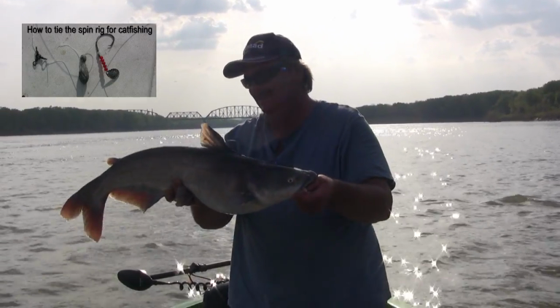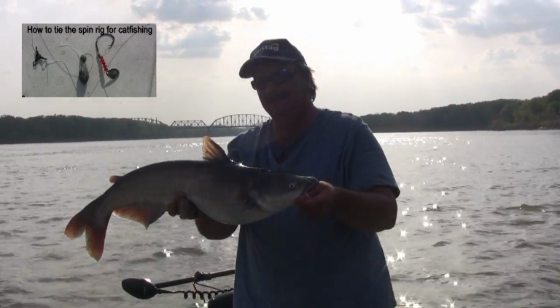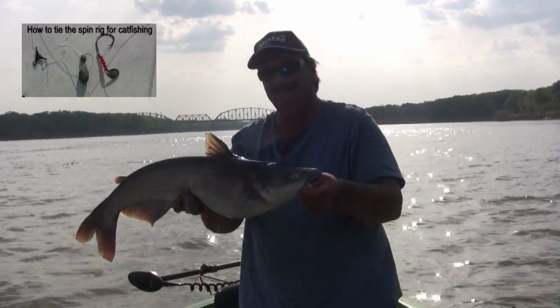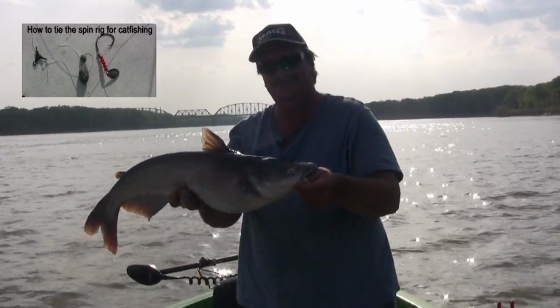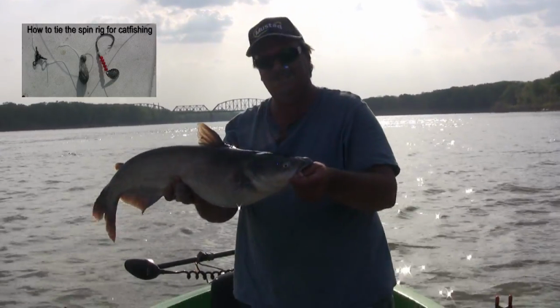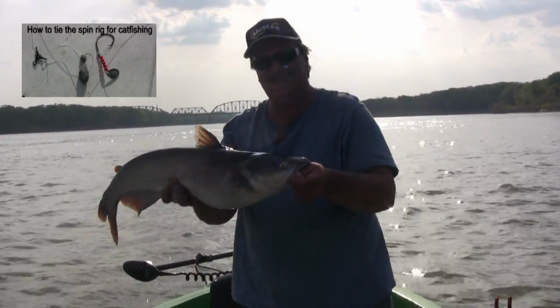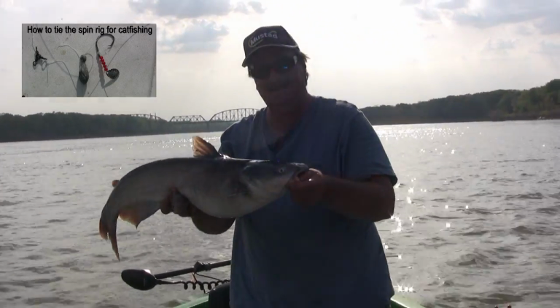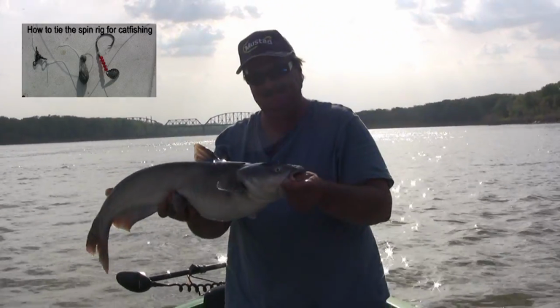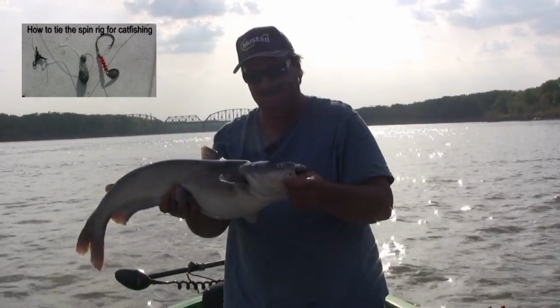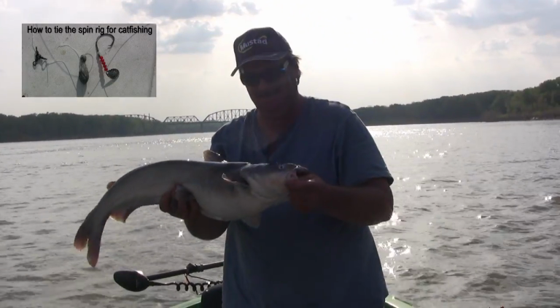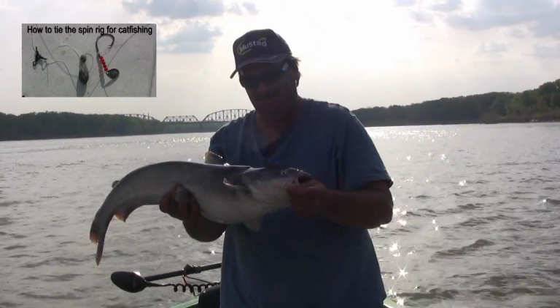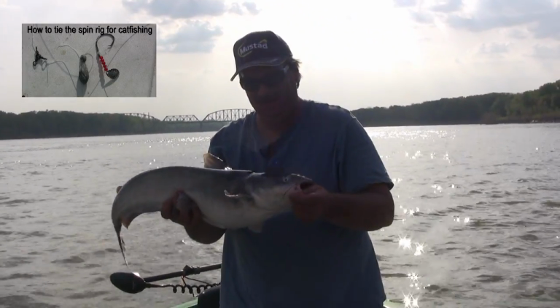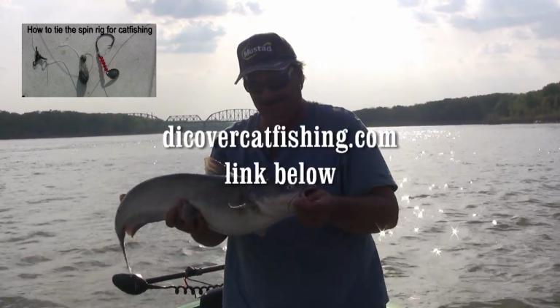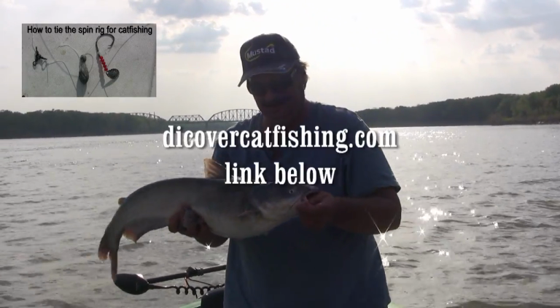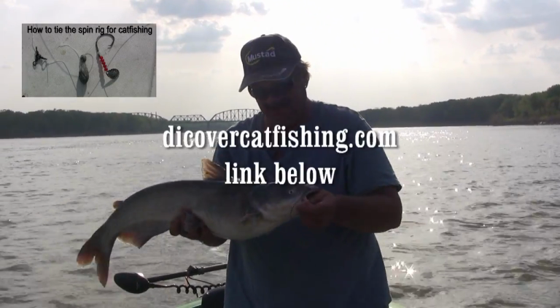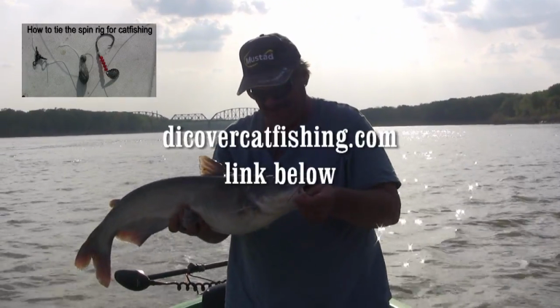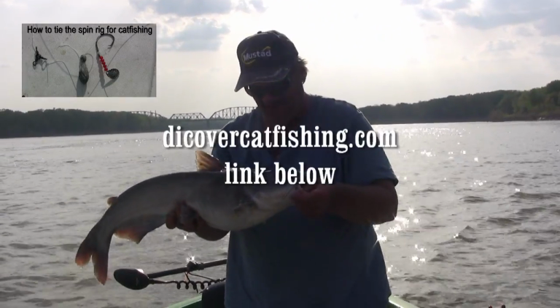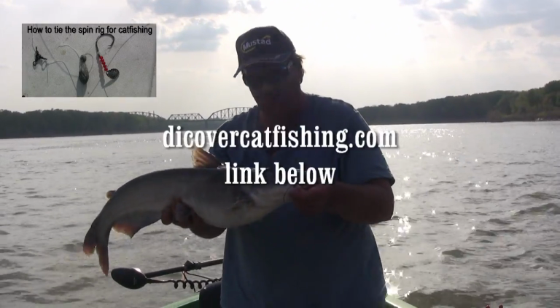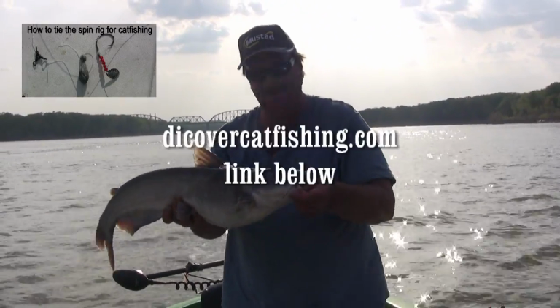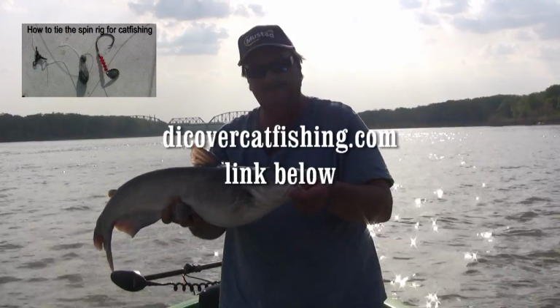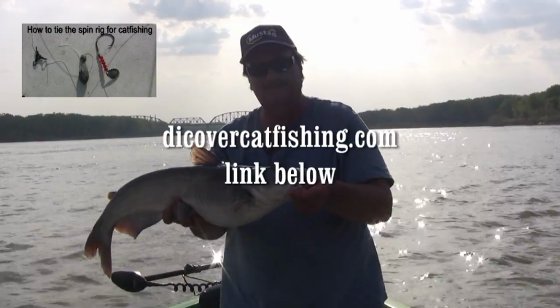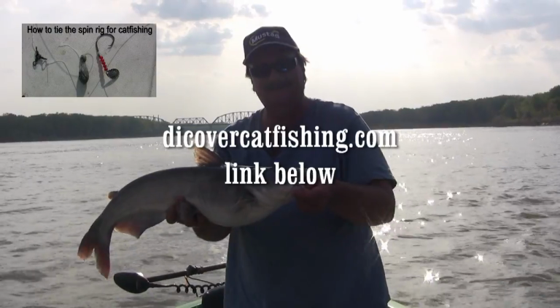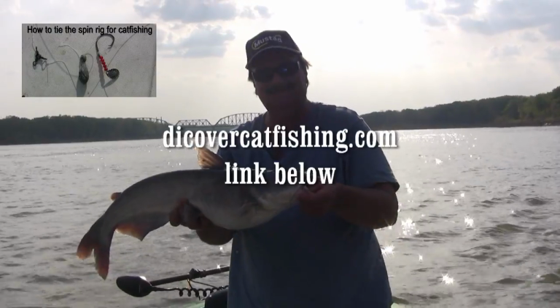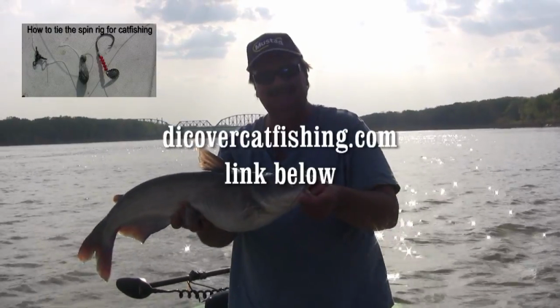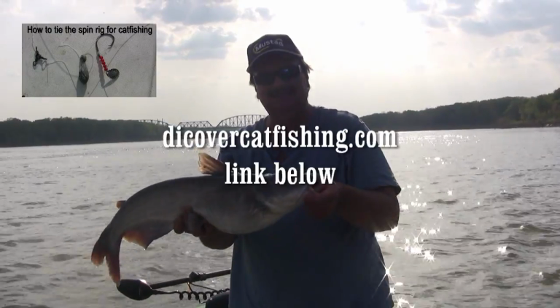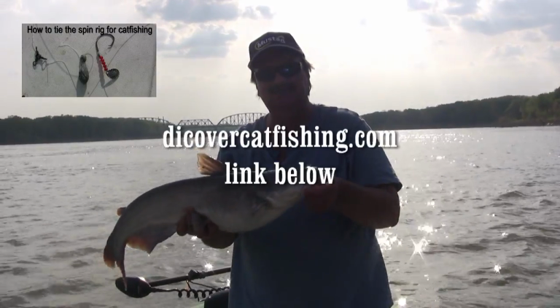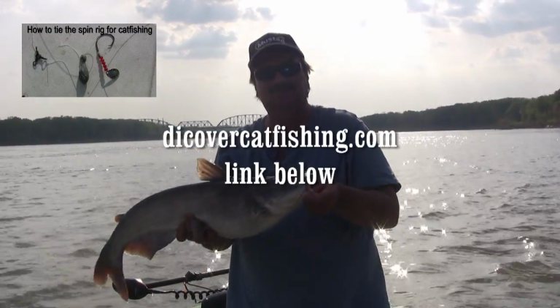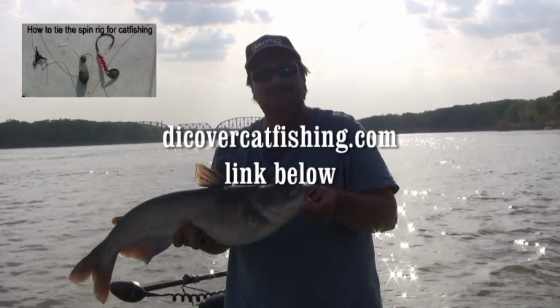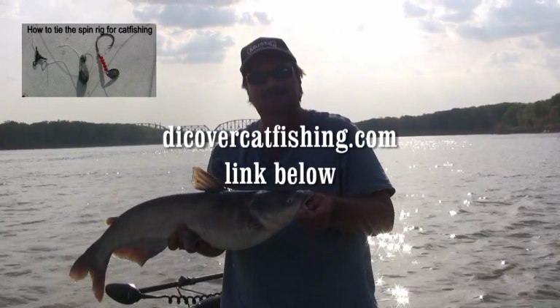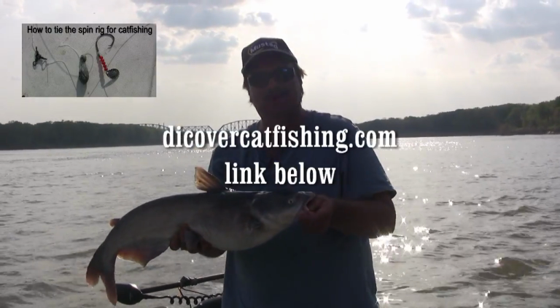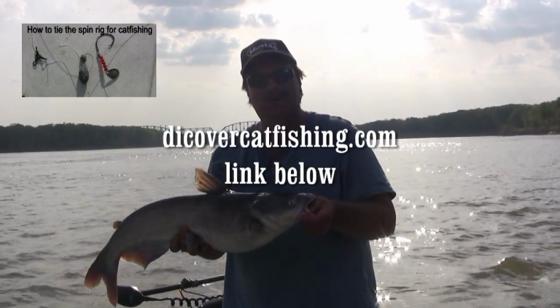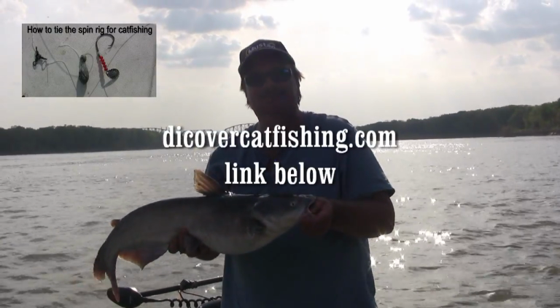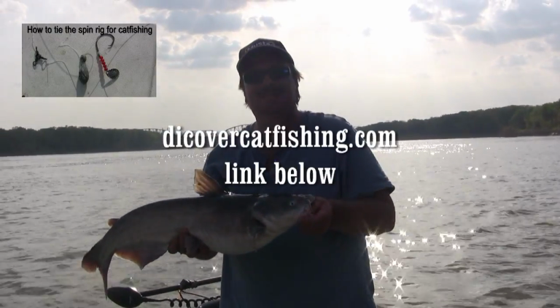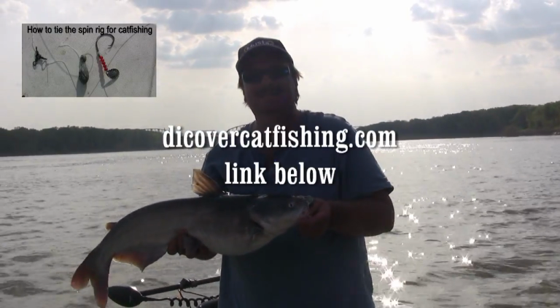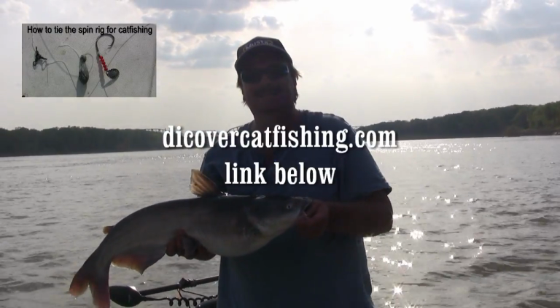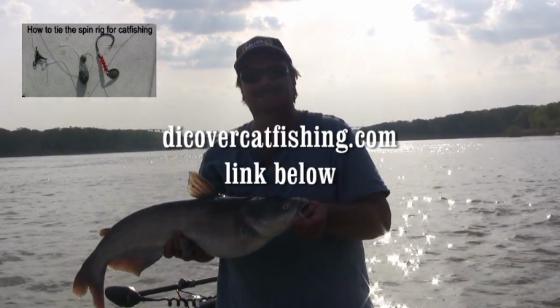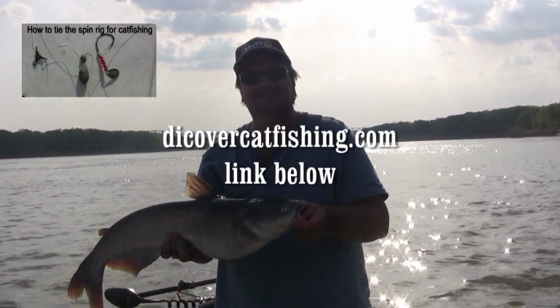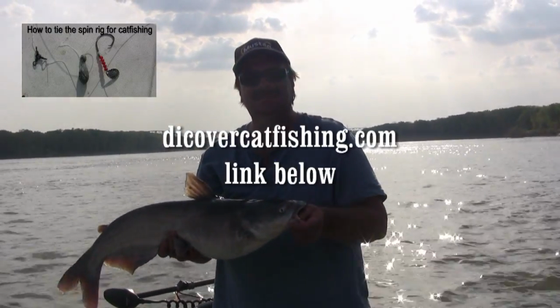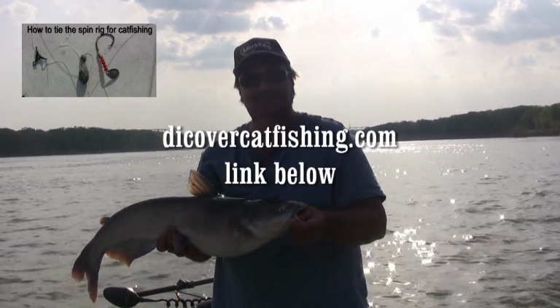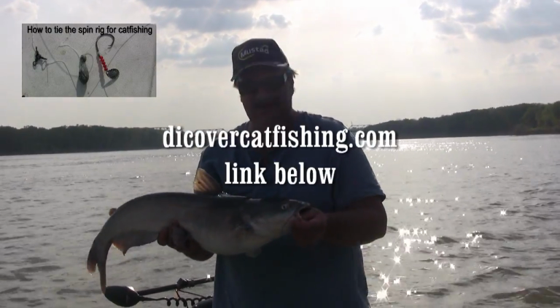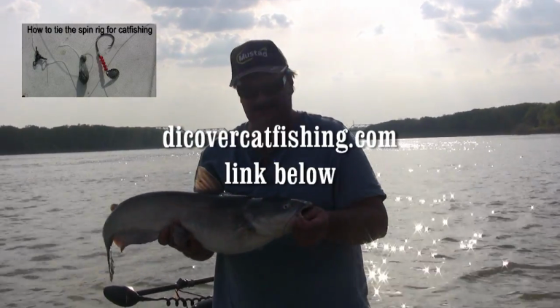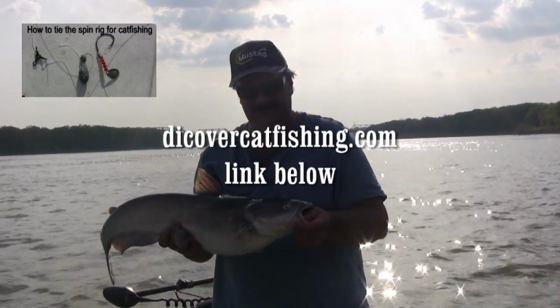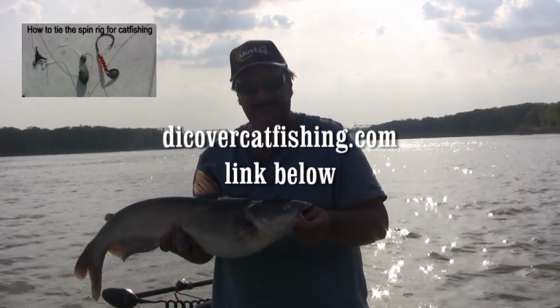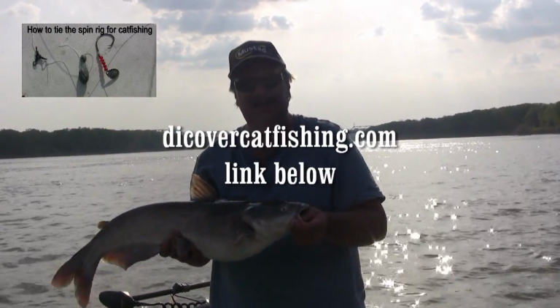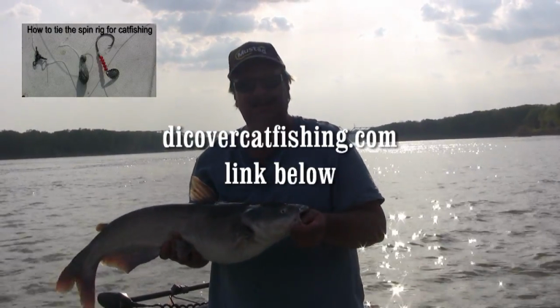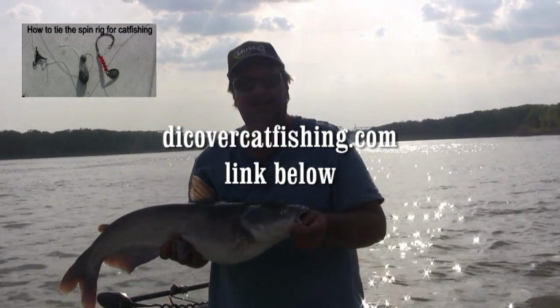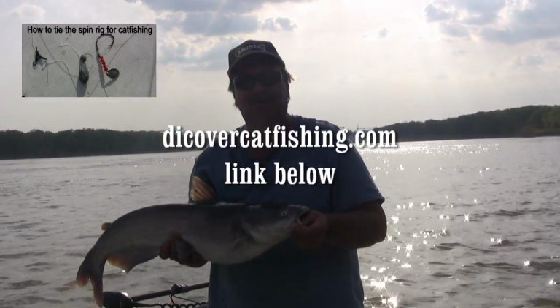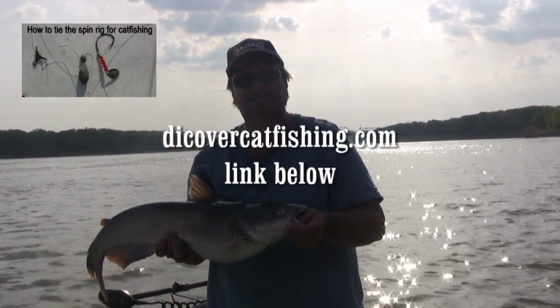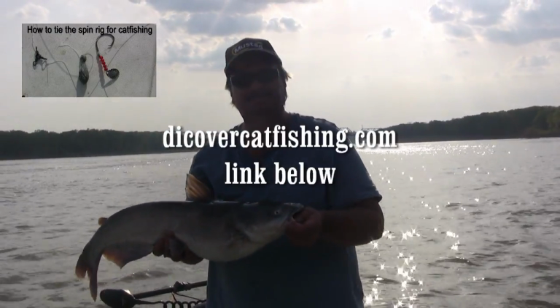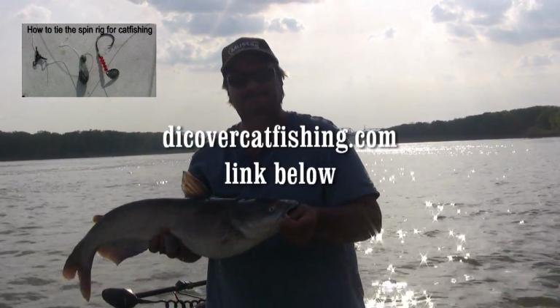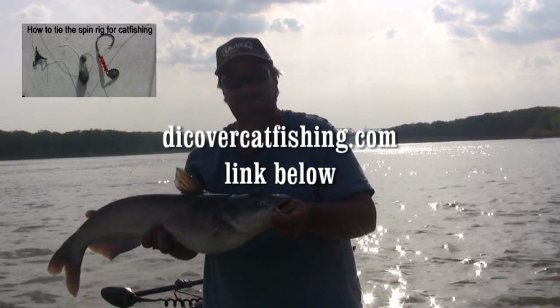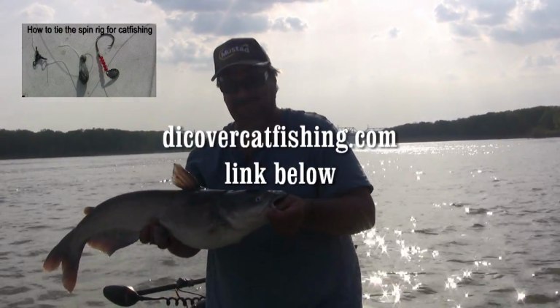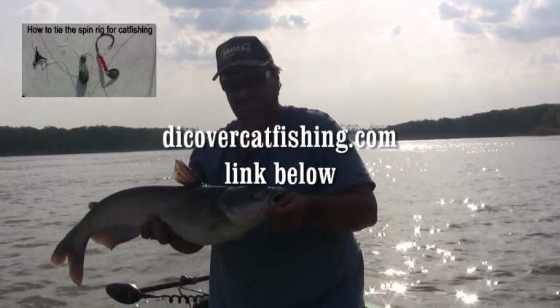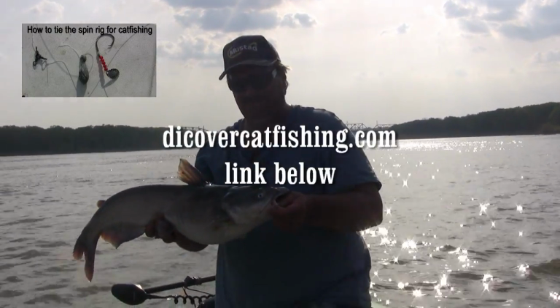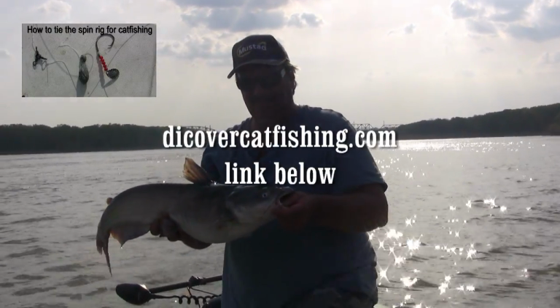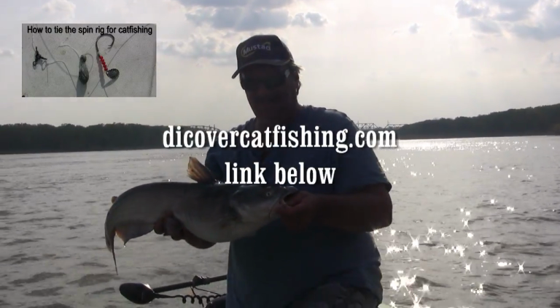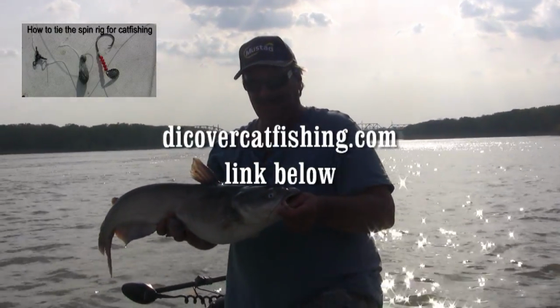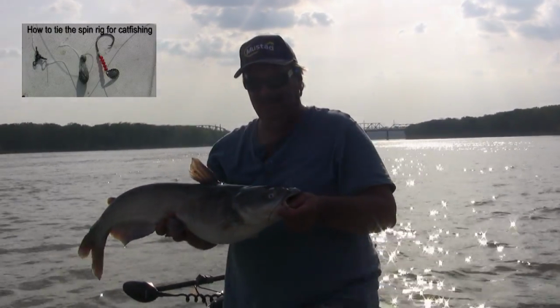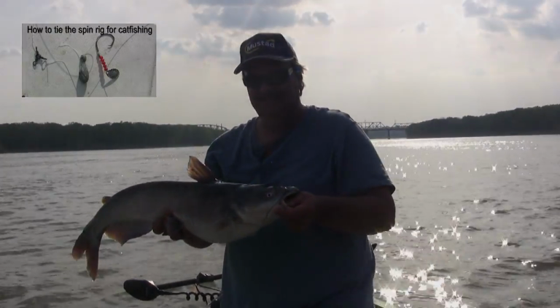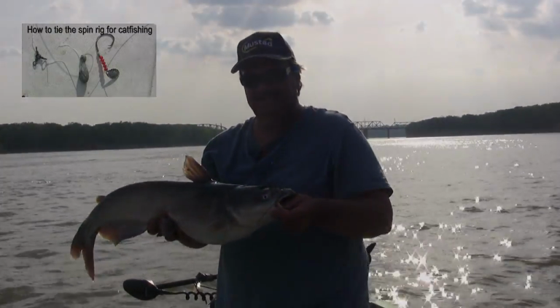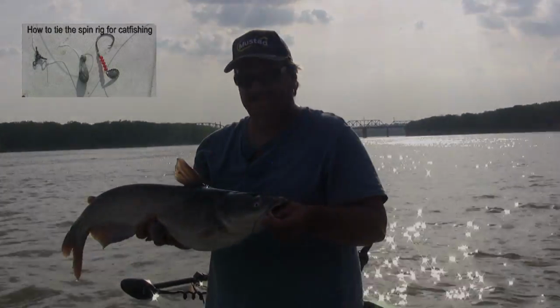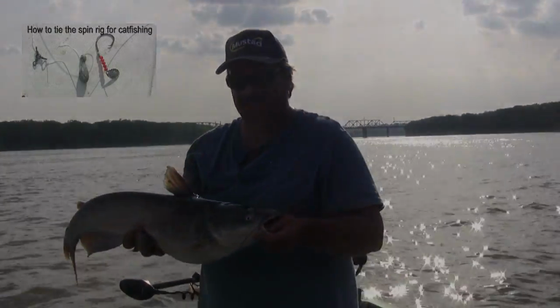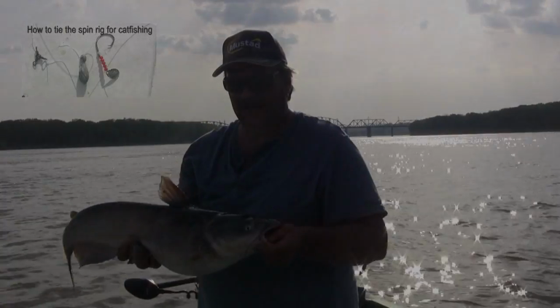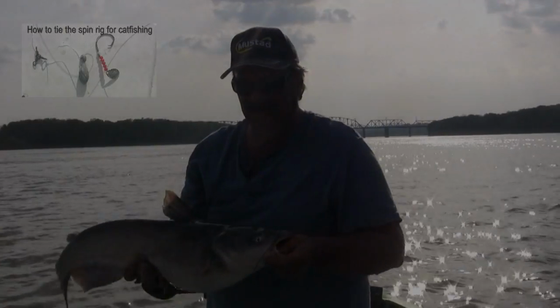Give it a try next time you're out. For more information, visit my website, discovercatfishing.com. See y'all.